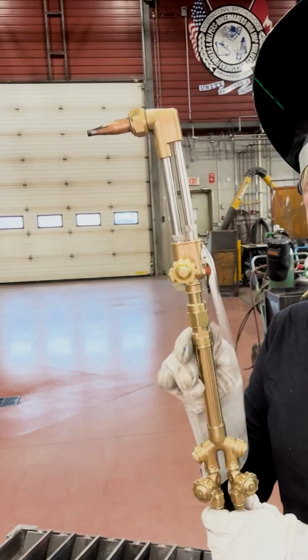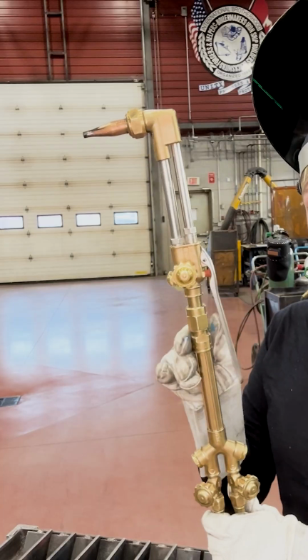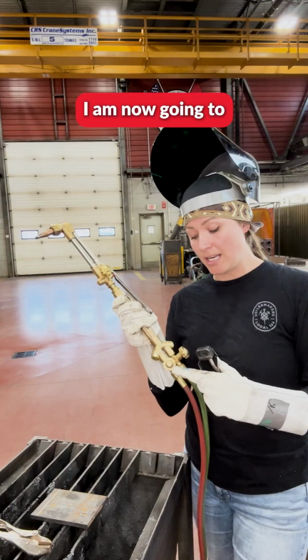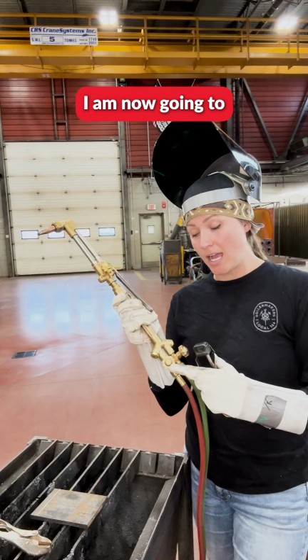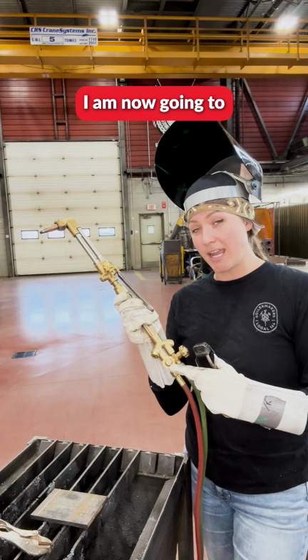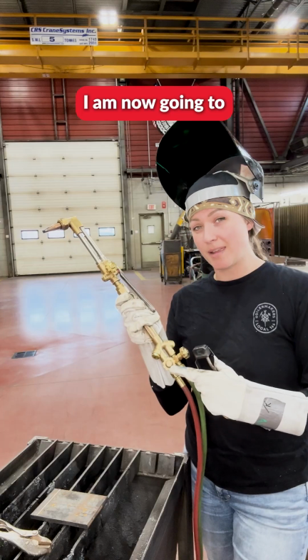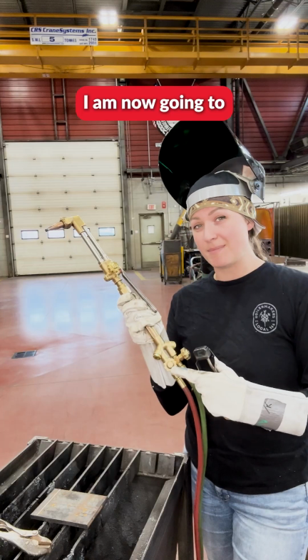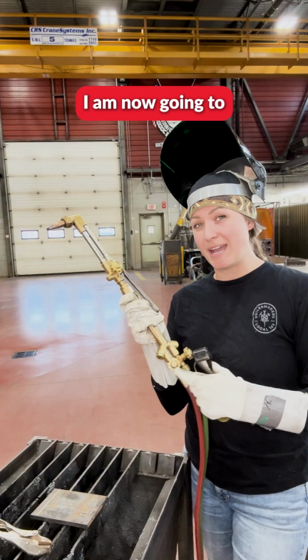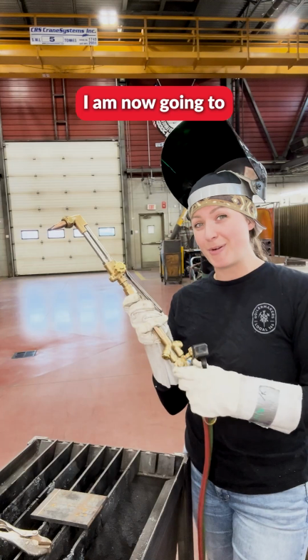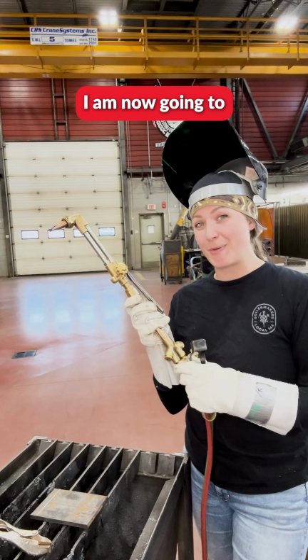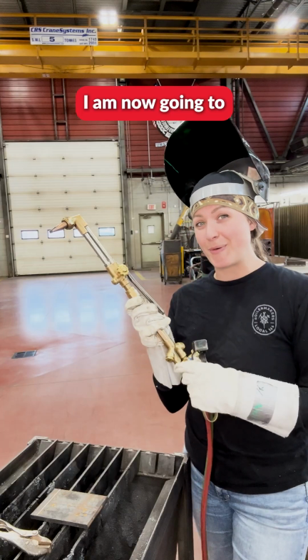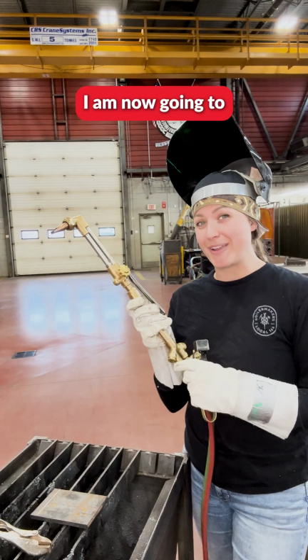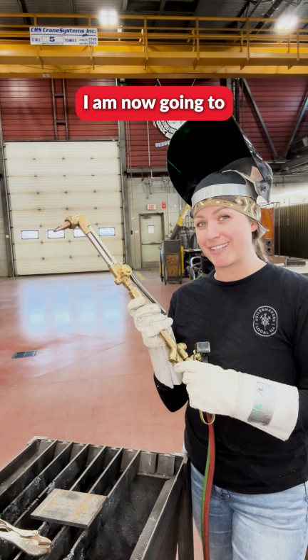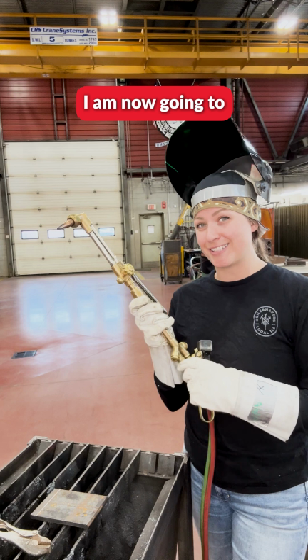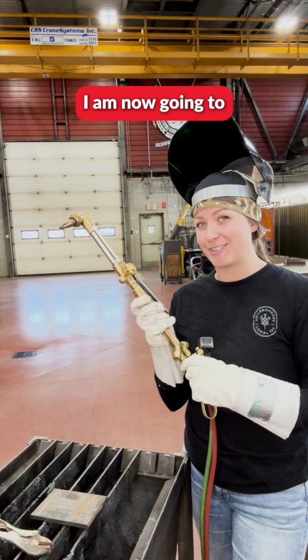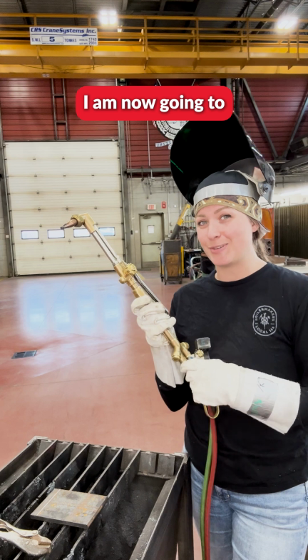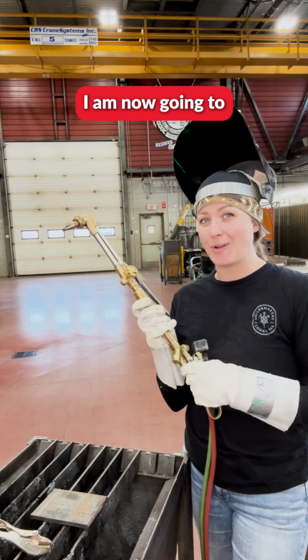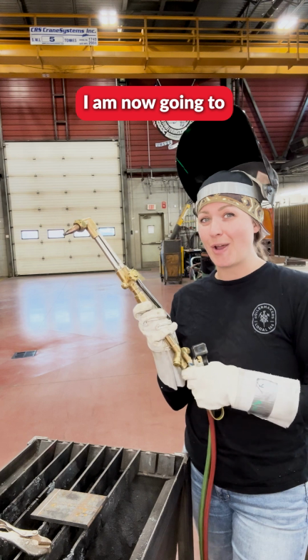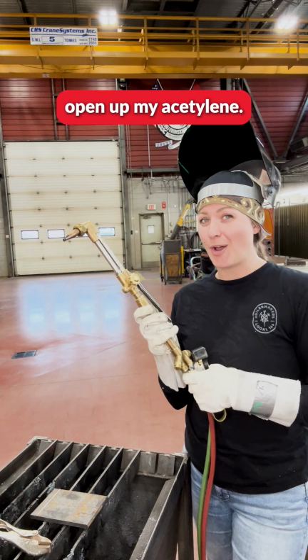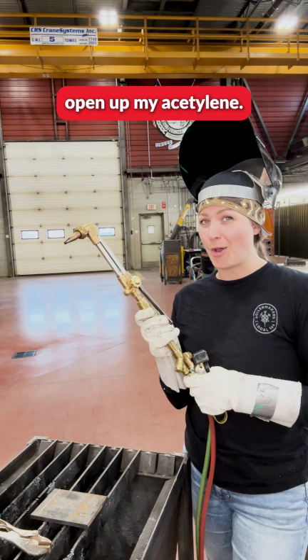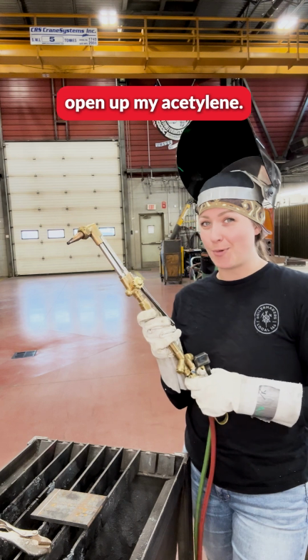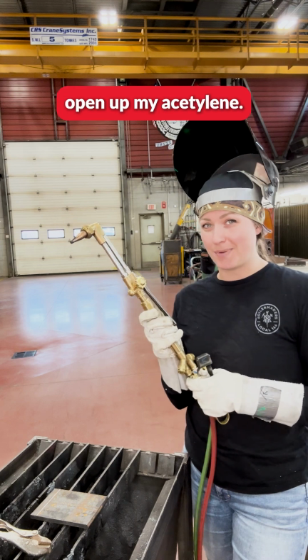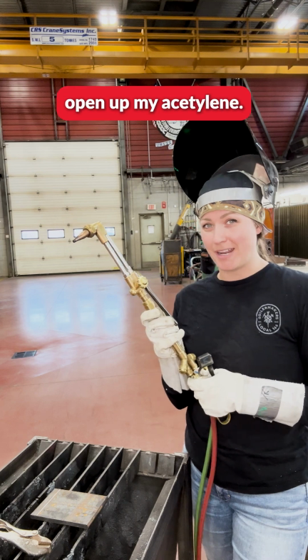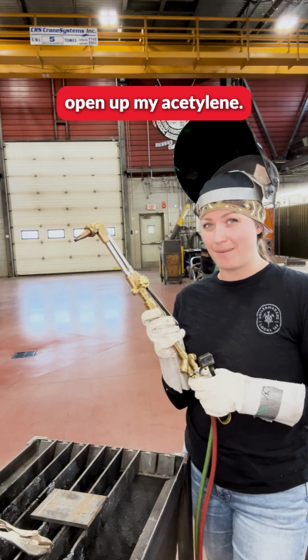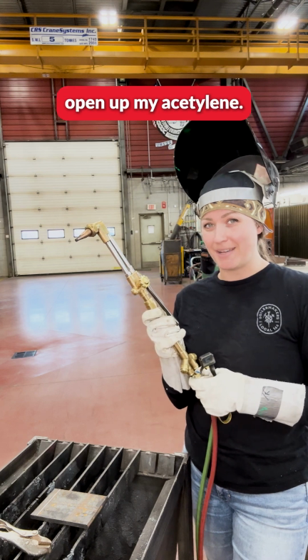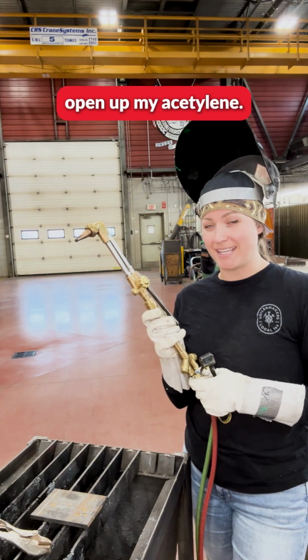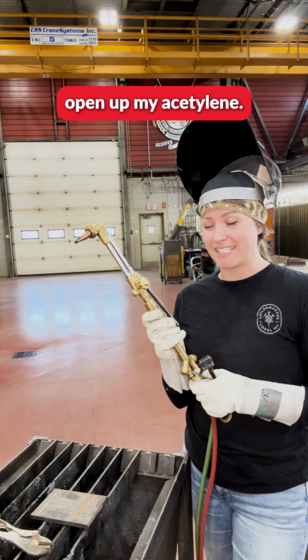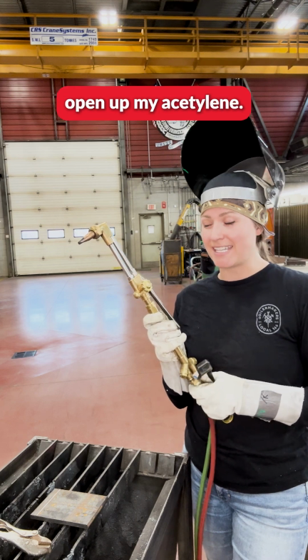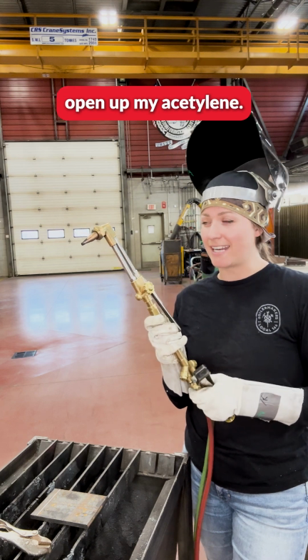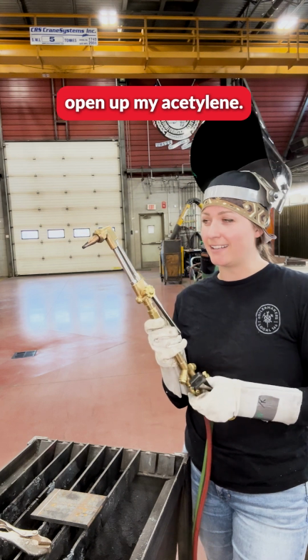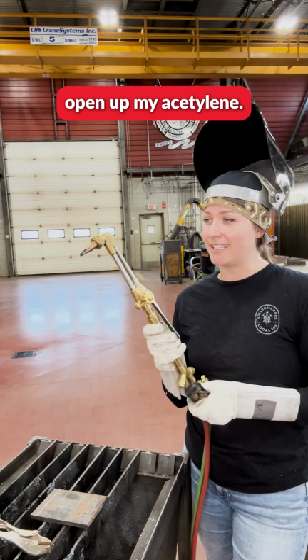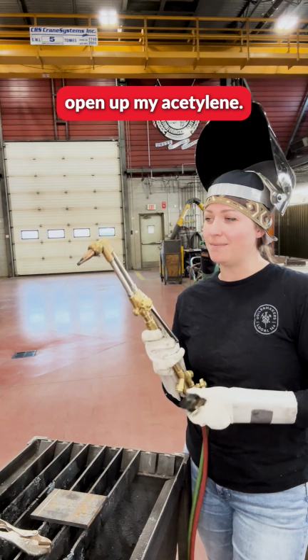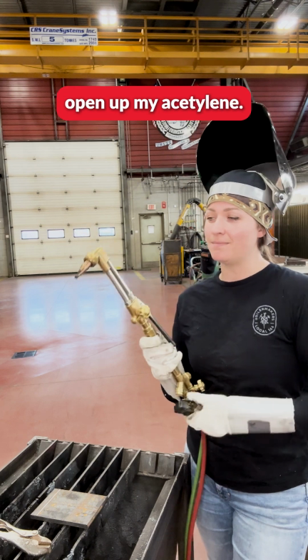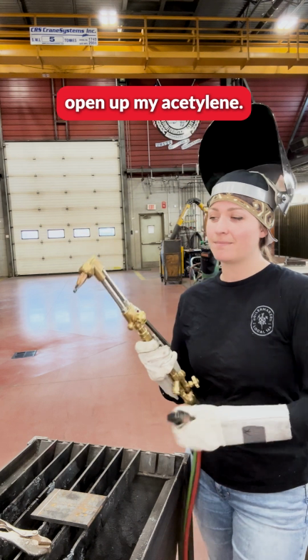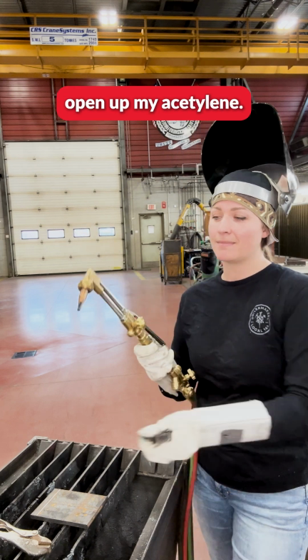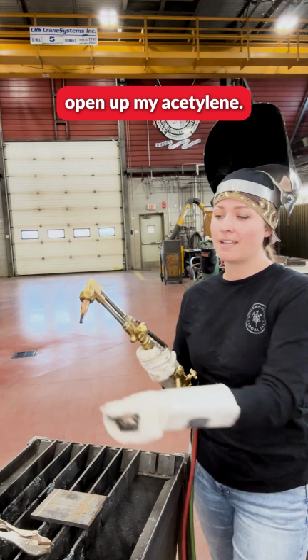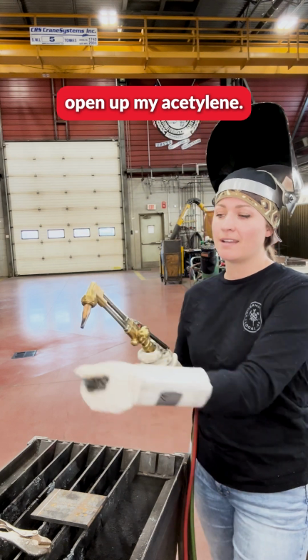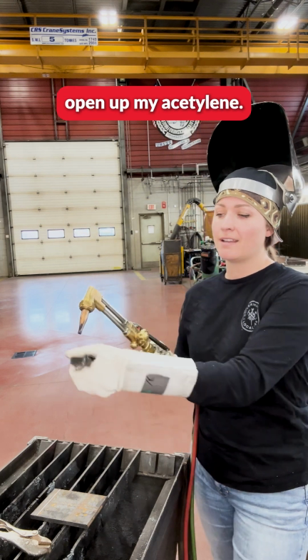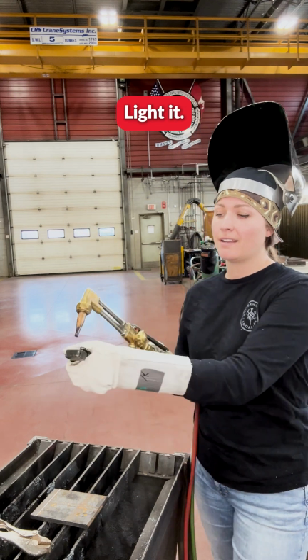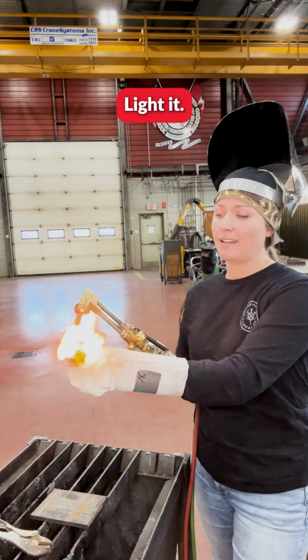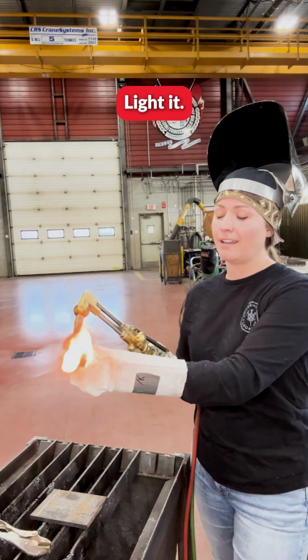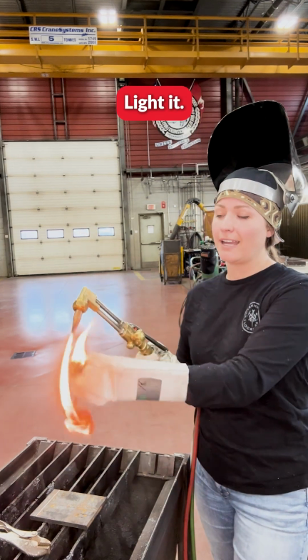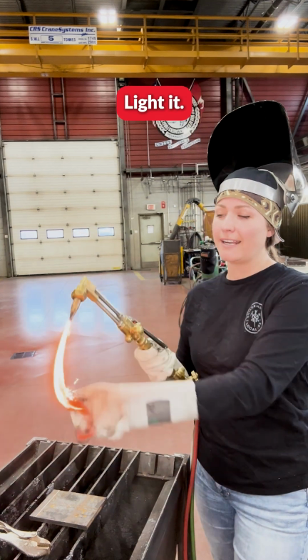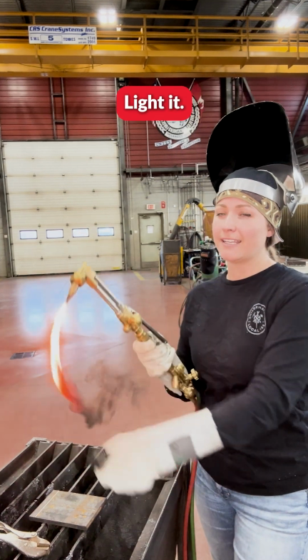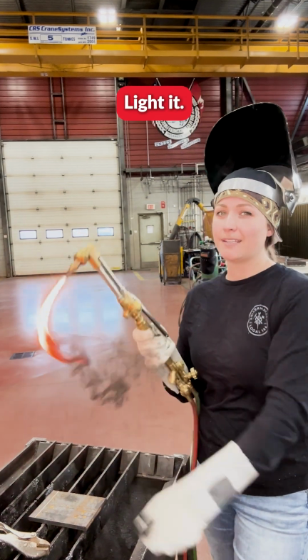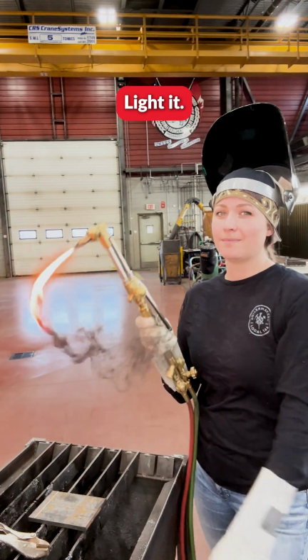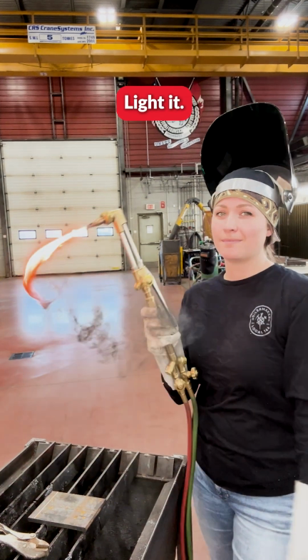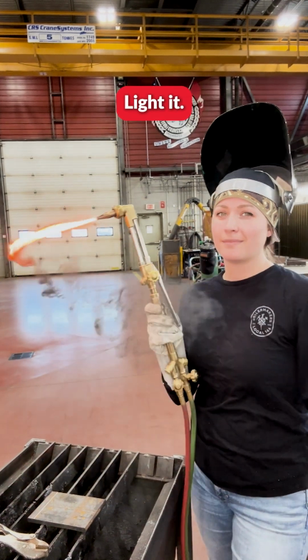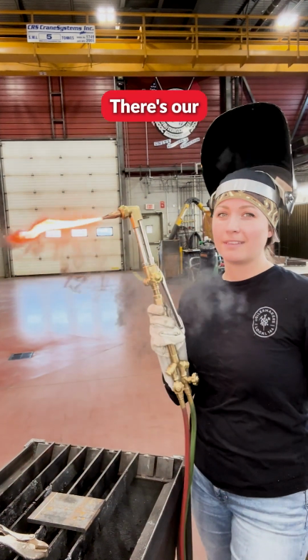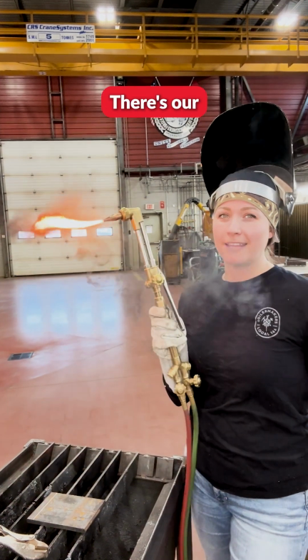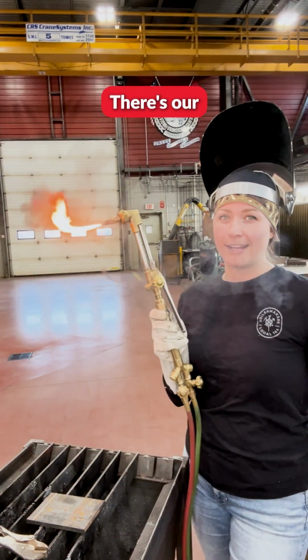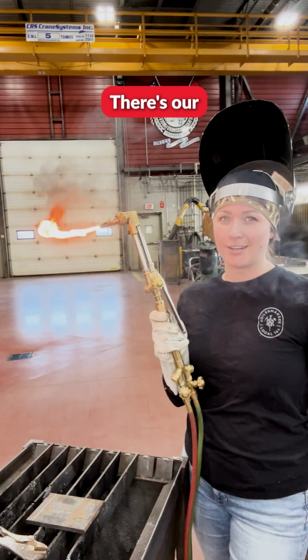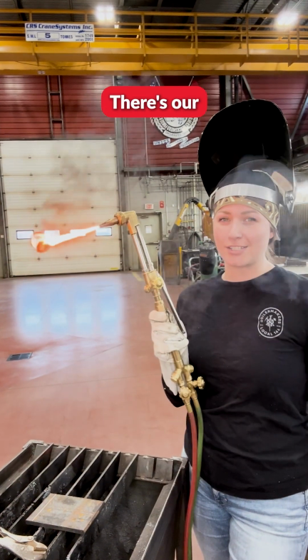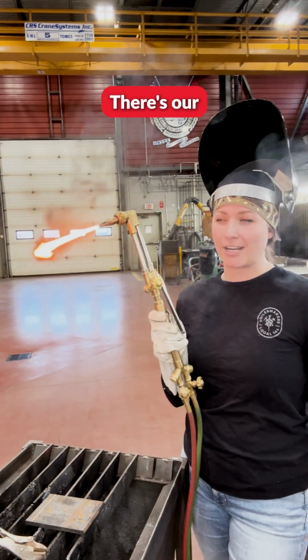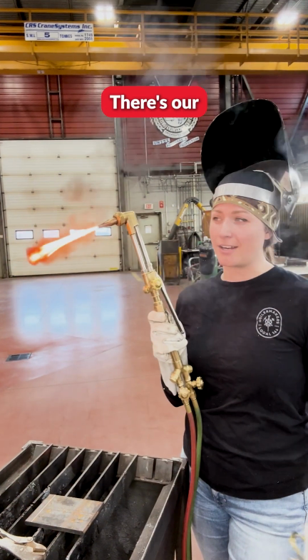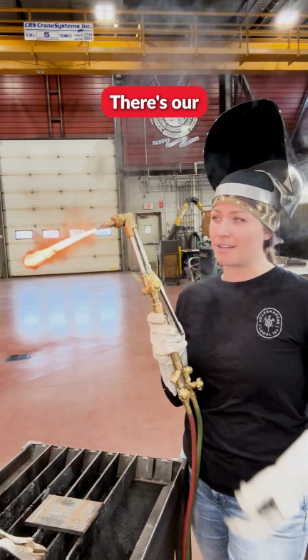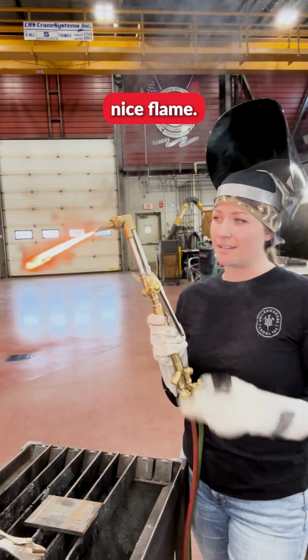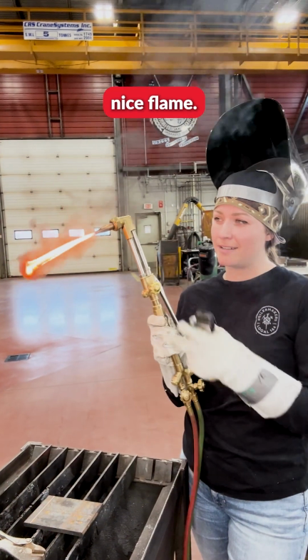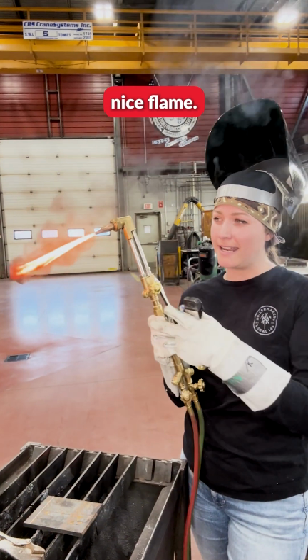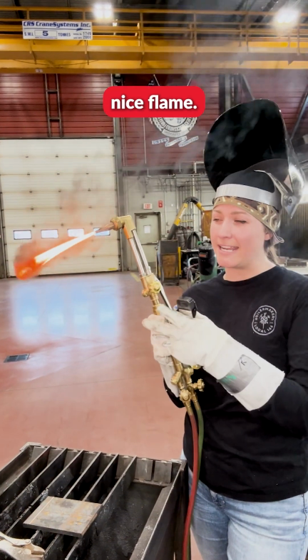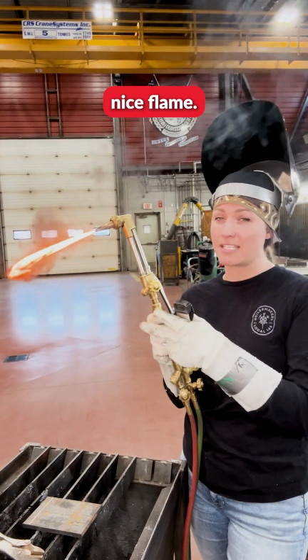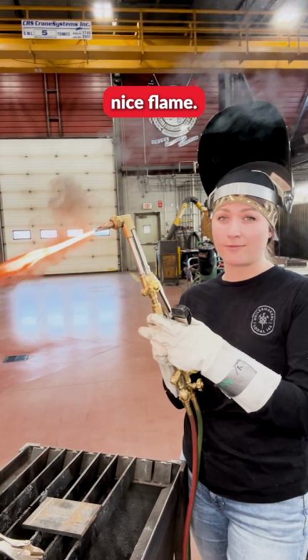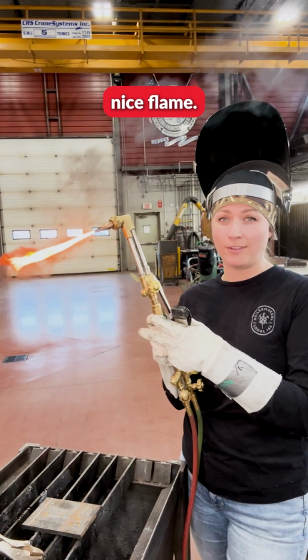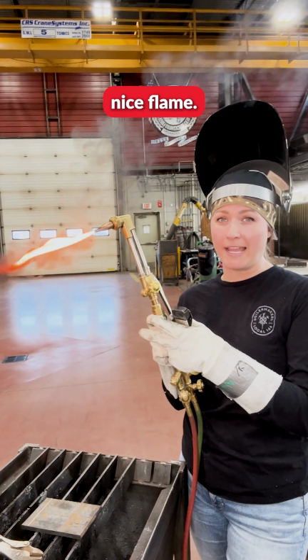I am now going to open up my acetylene and light it. There's our nice flame.